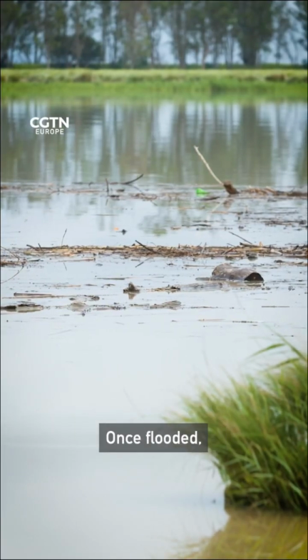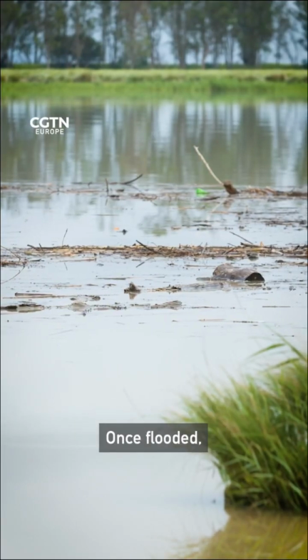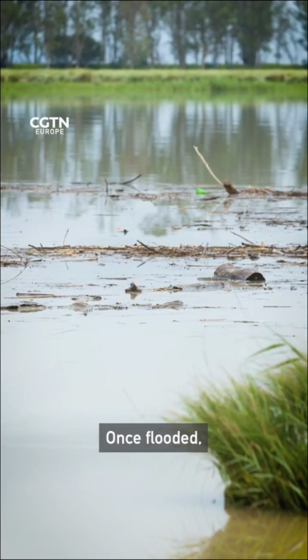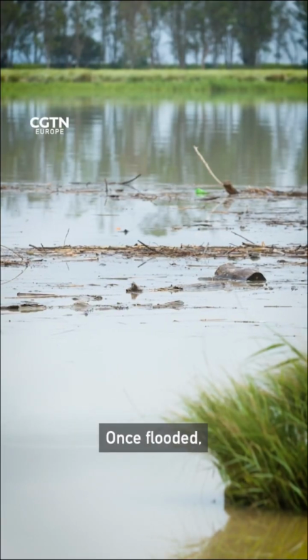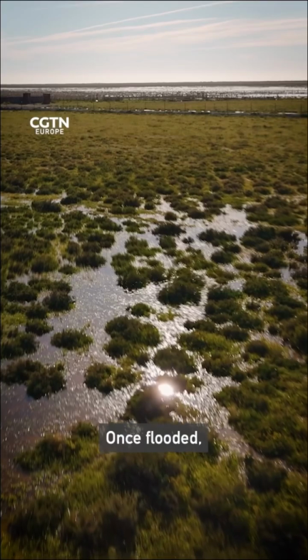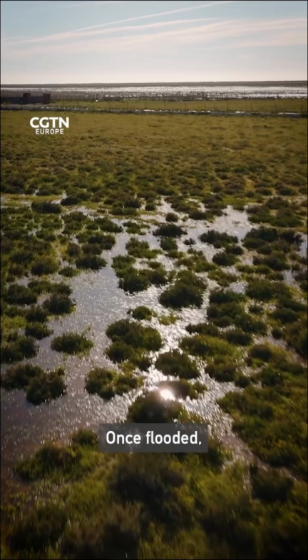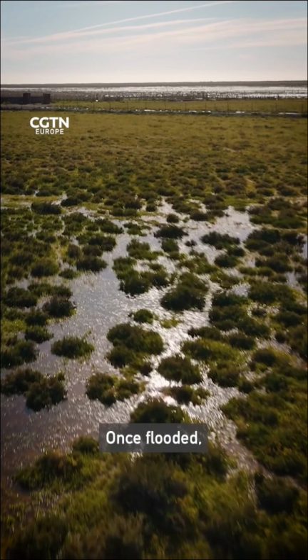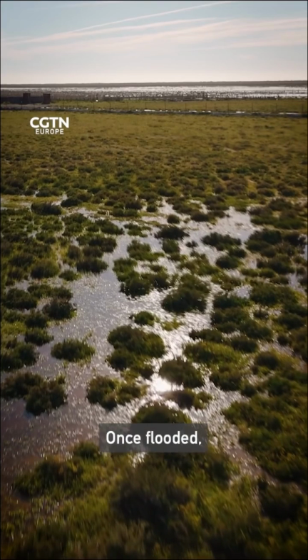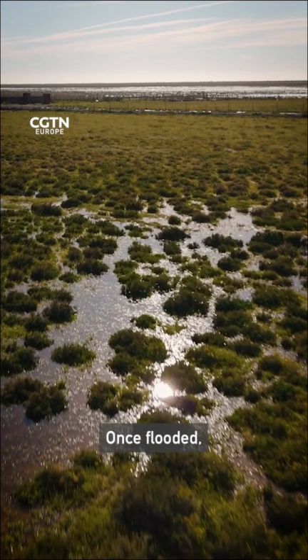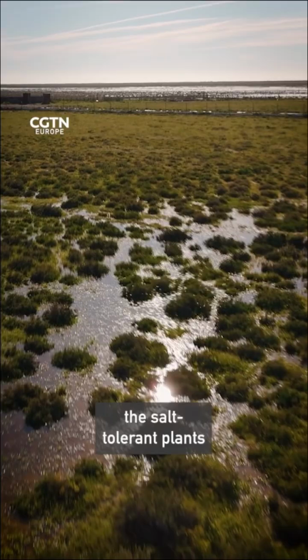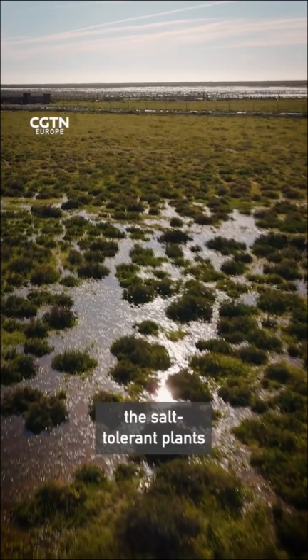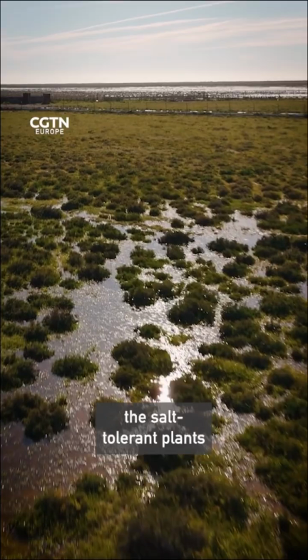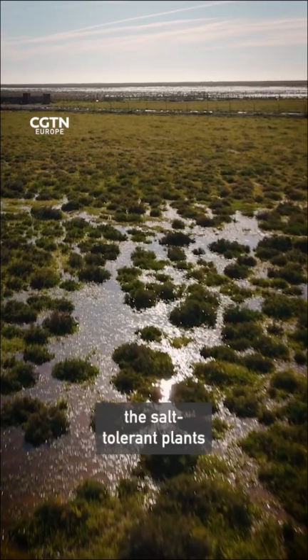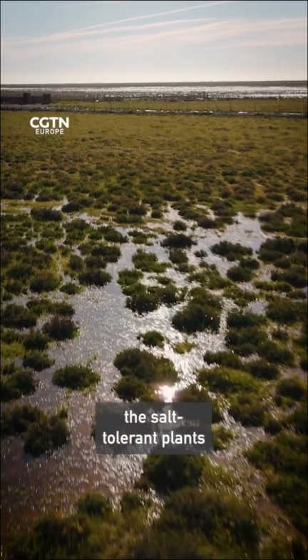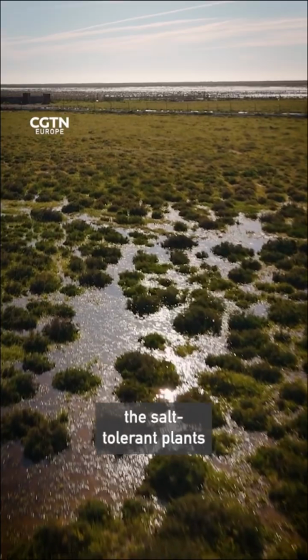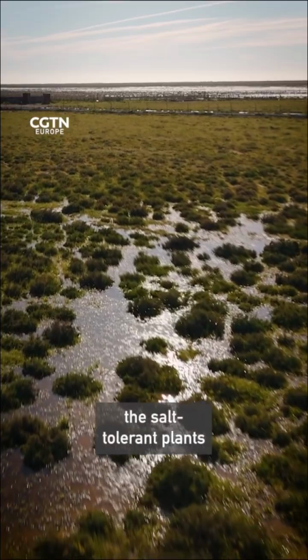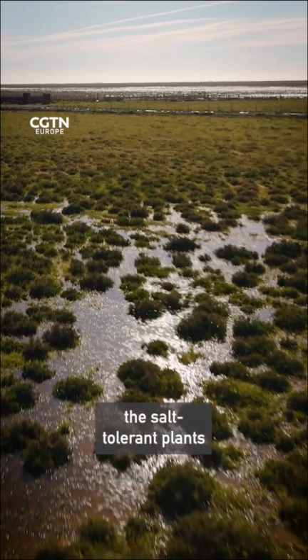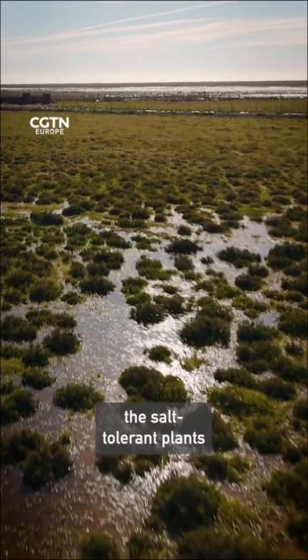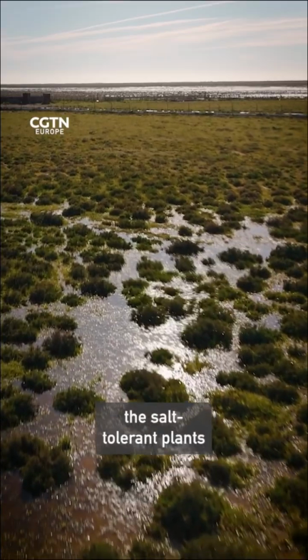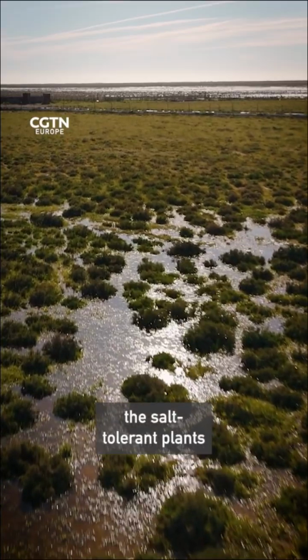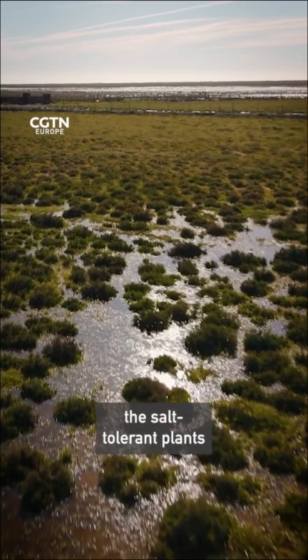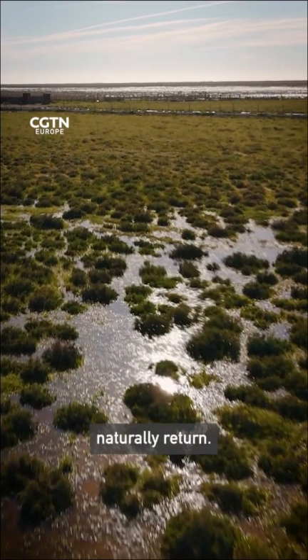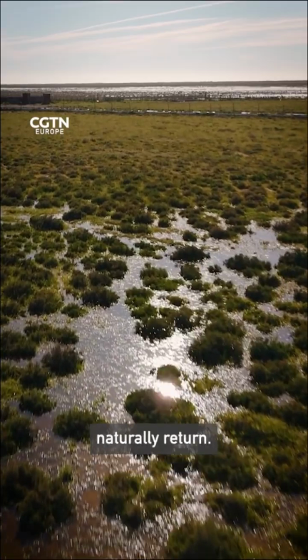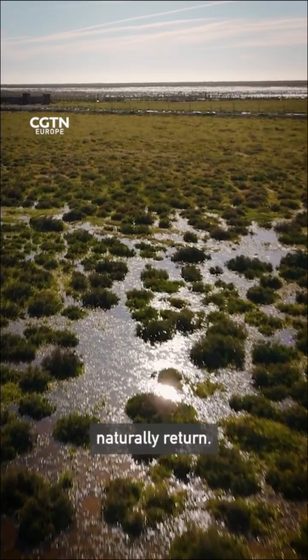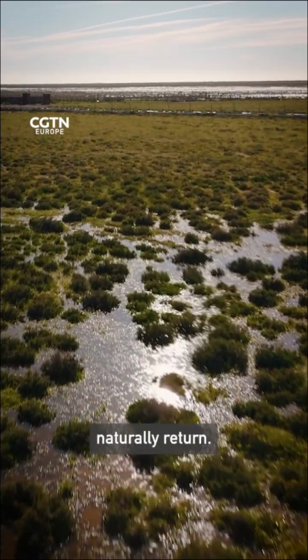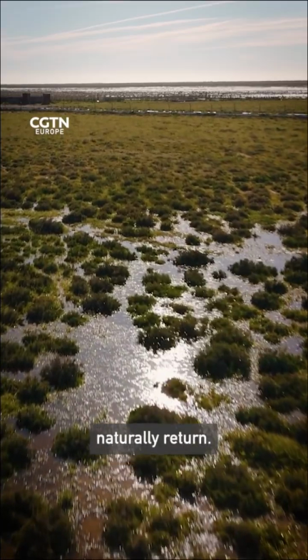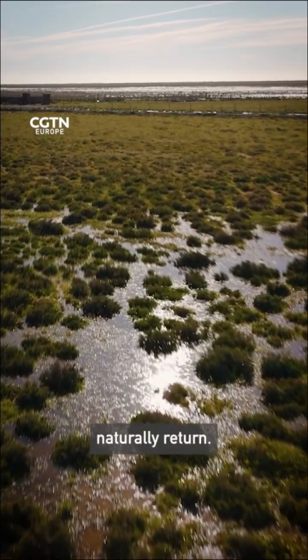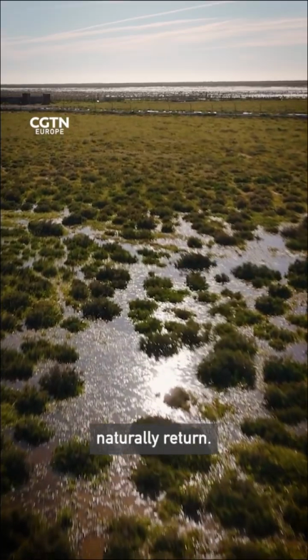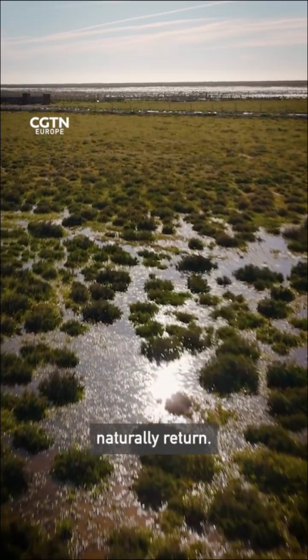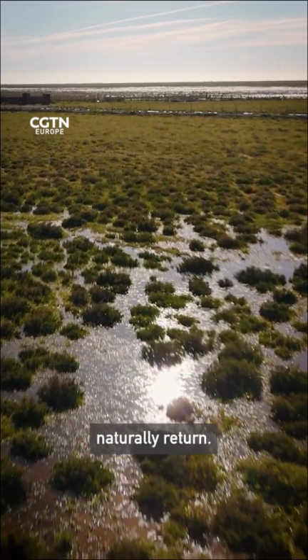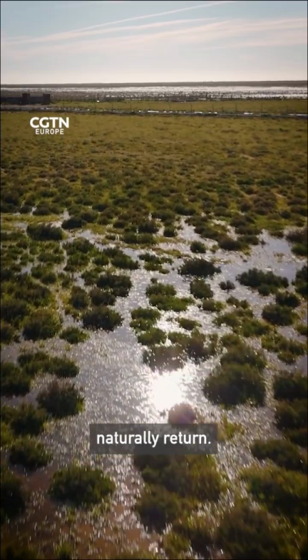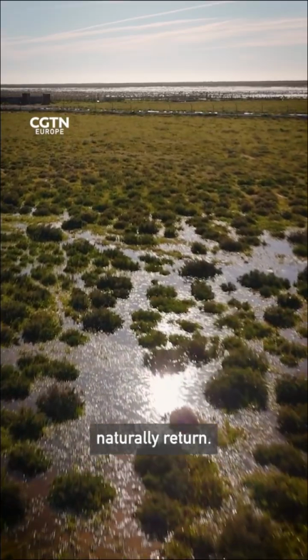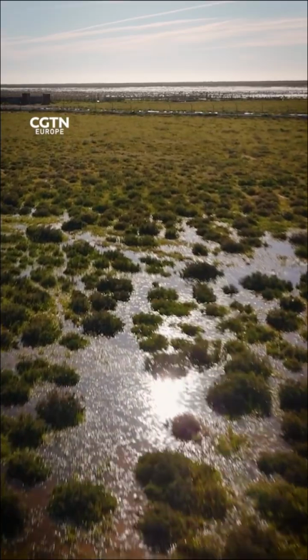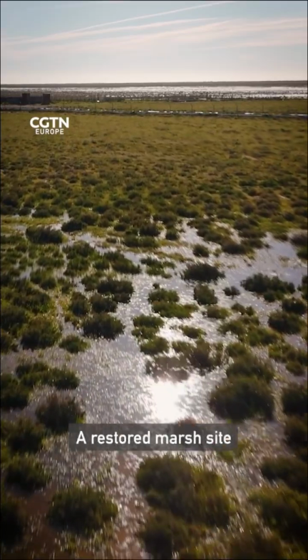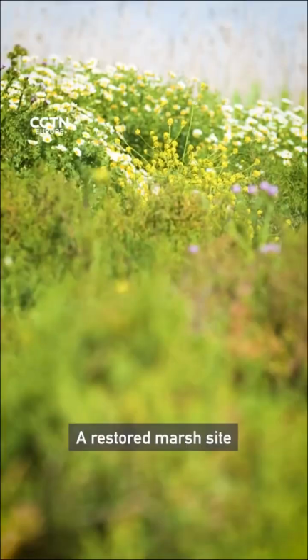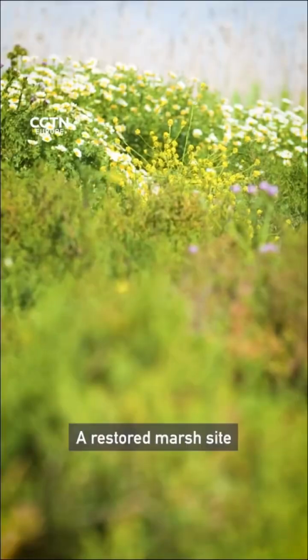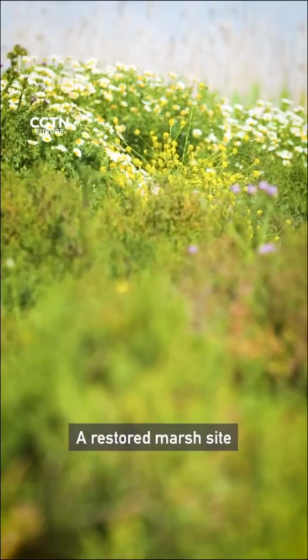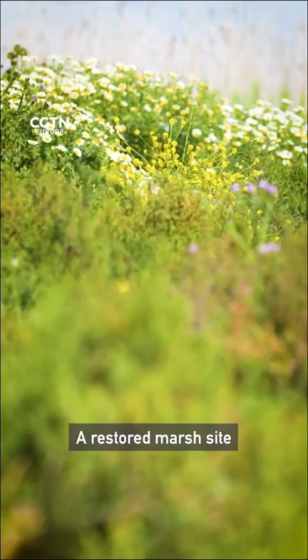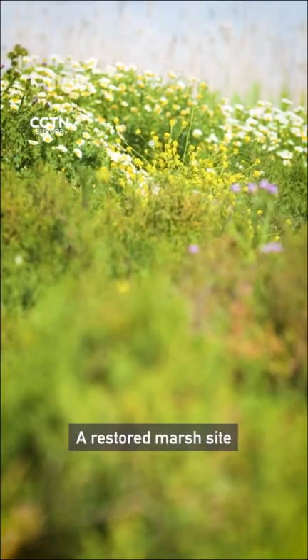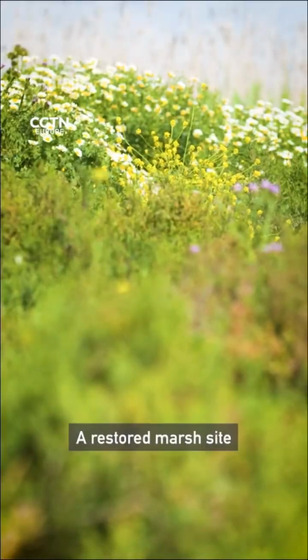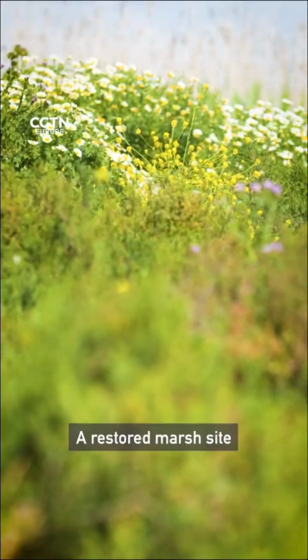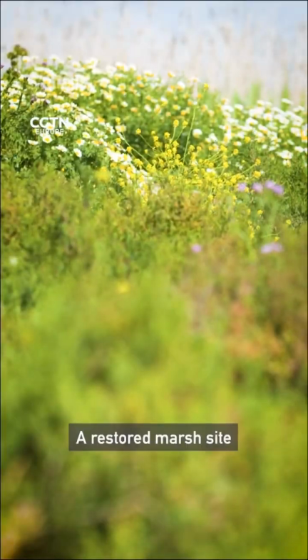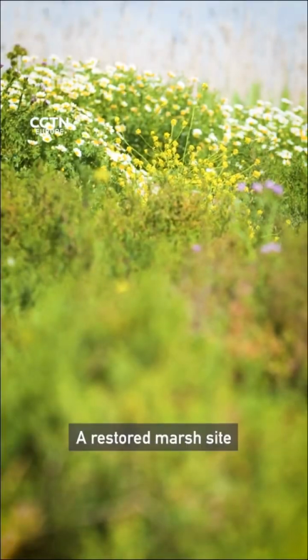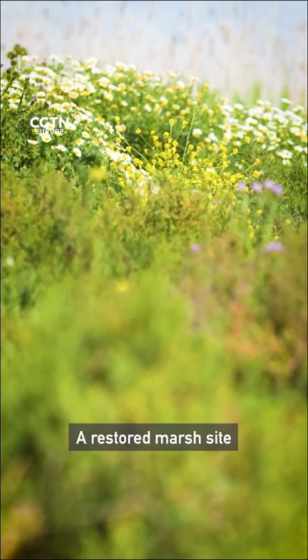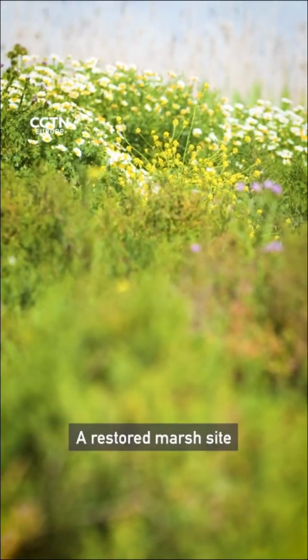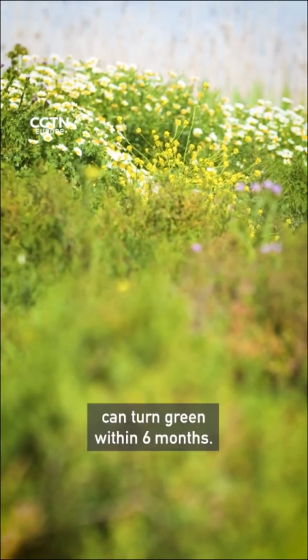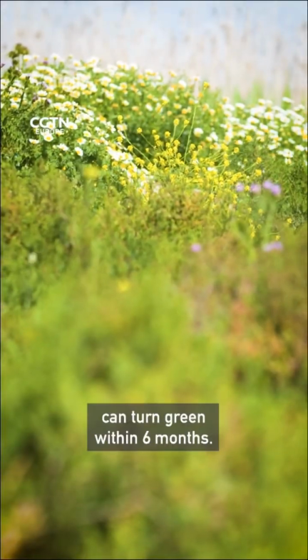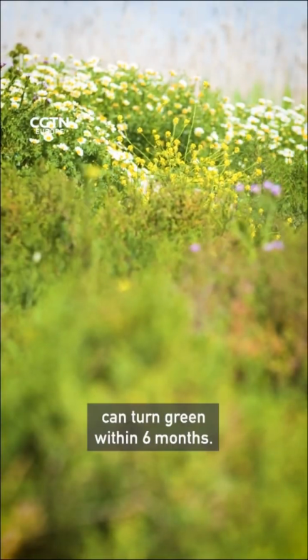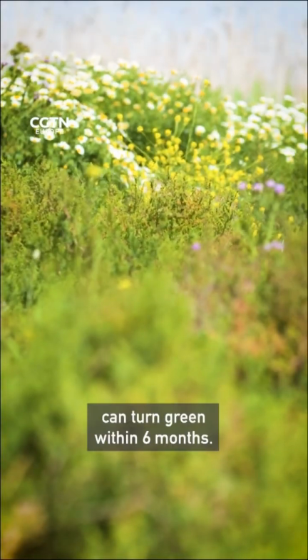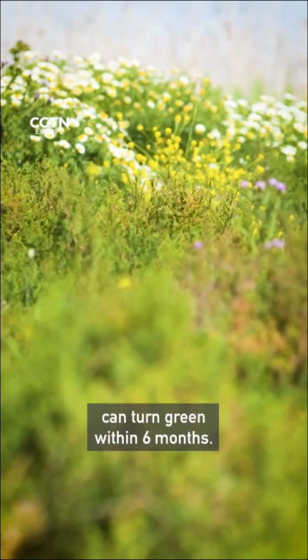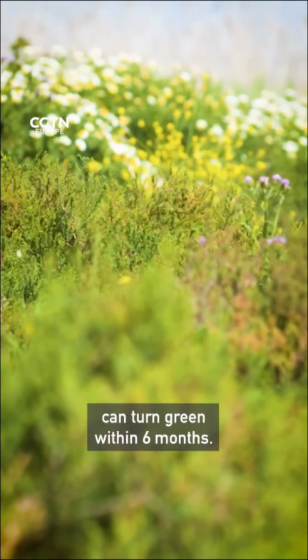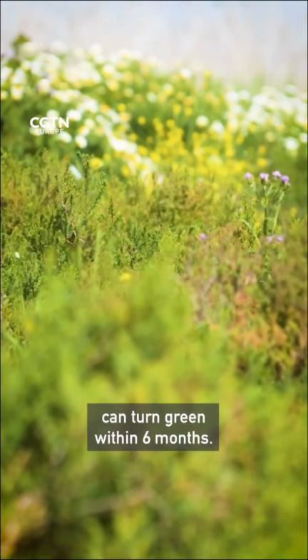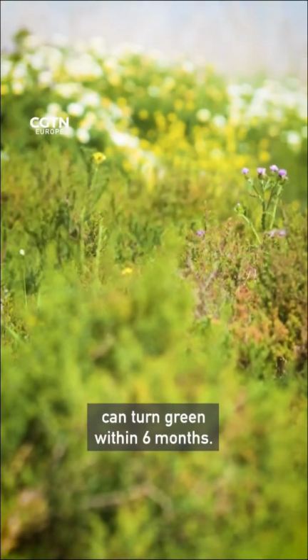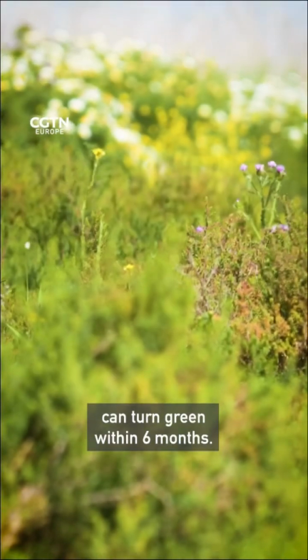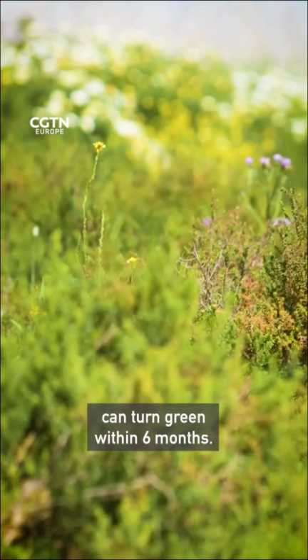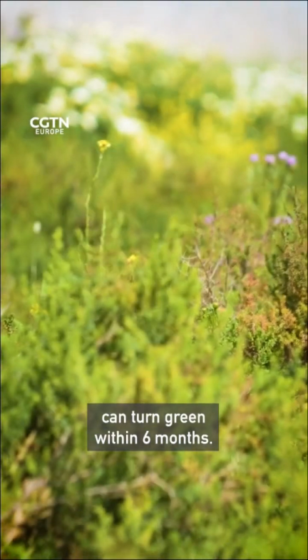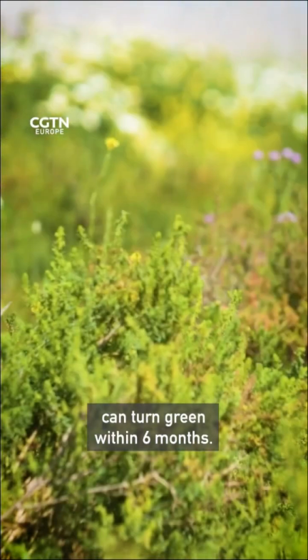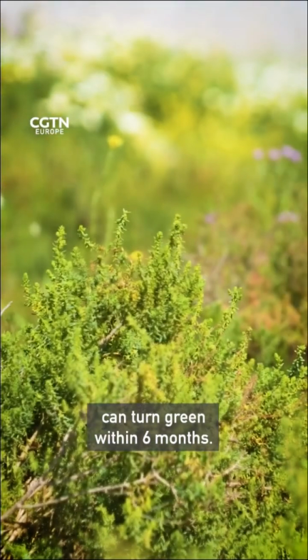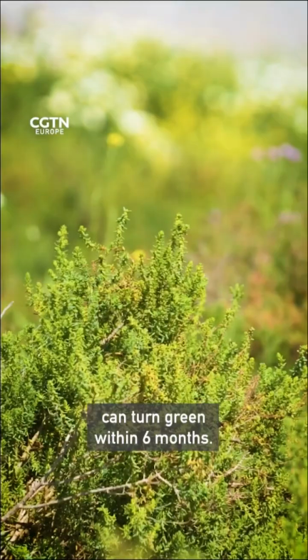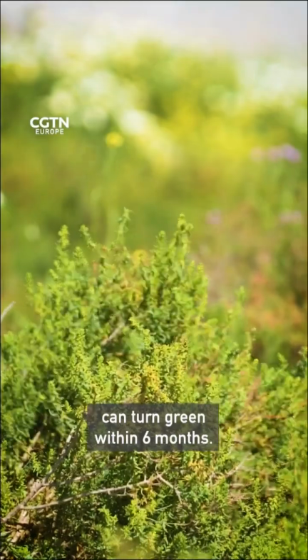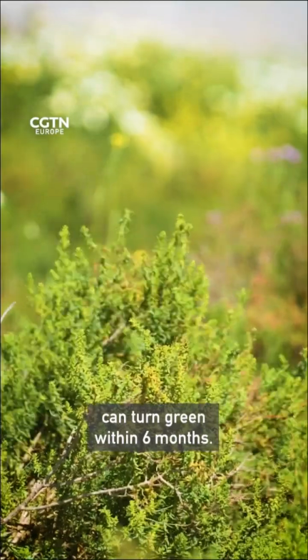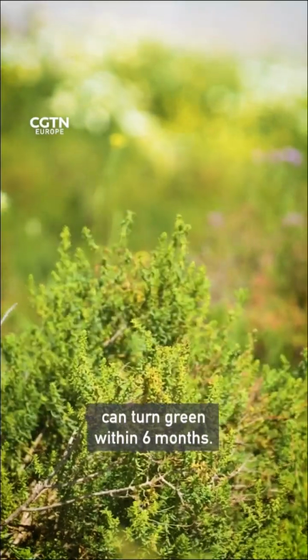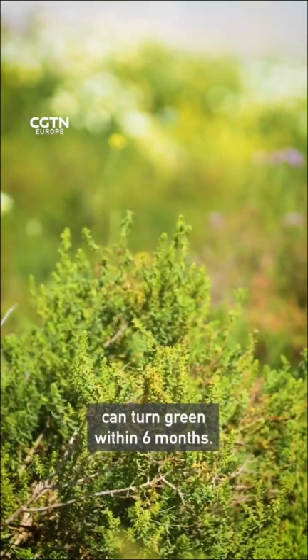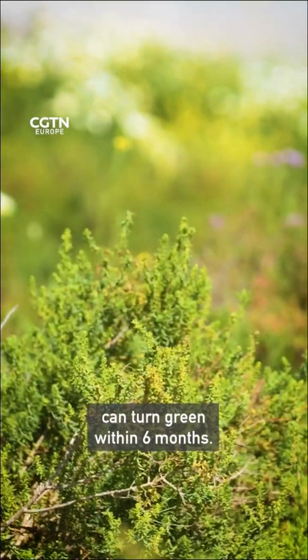Once flooded, the salt-tolerant plants naturally return. A restored marsh site can turn green within six months.